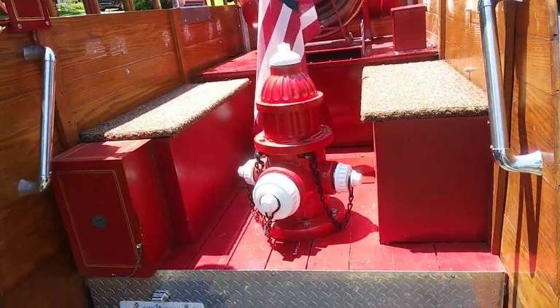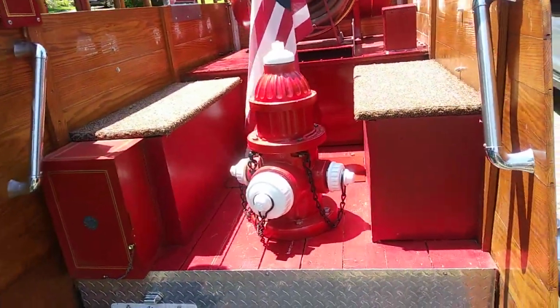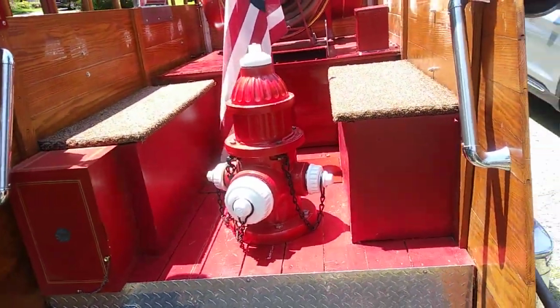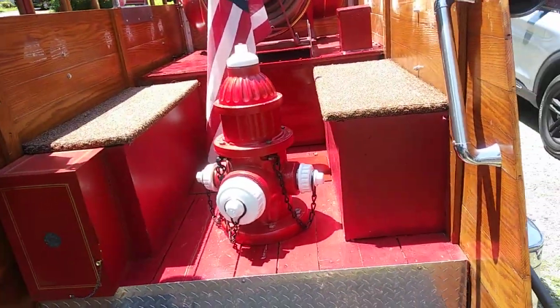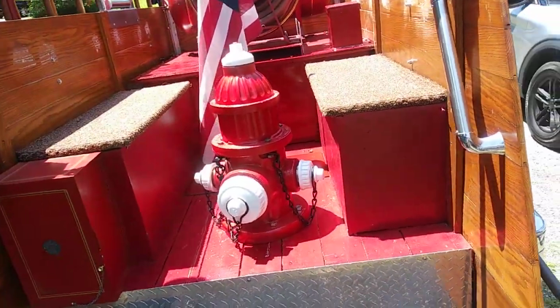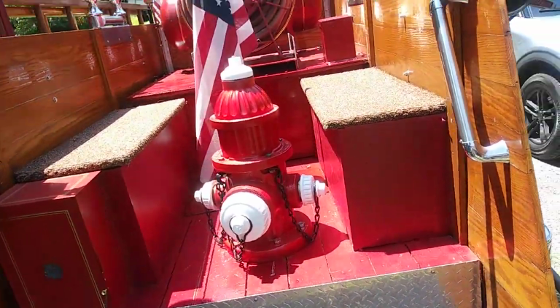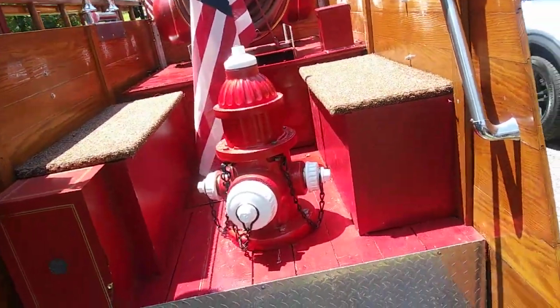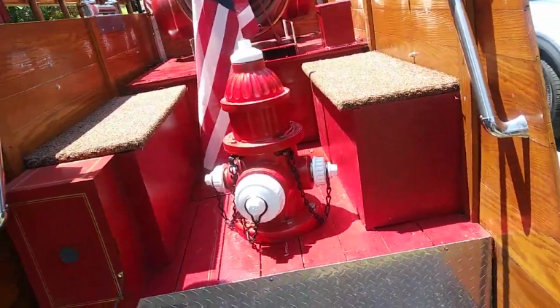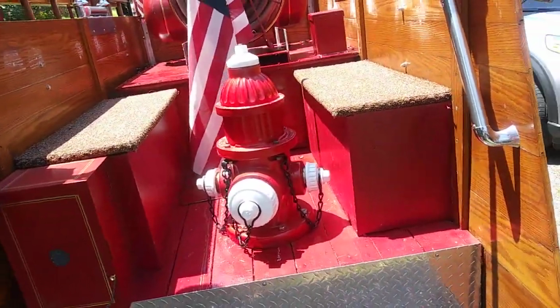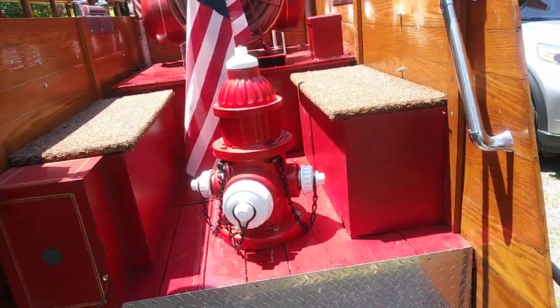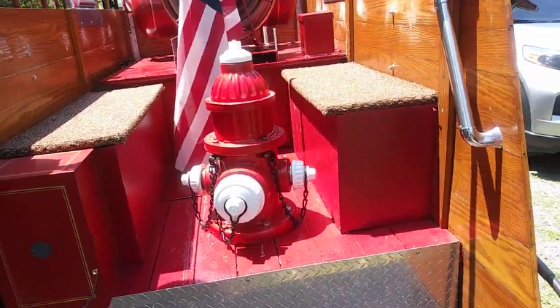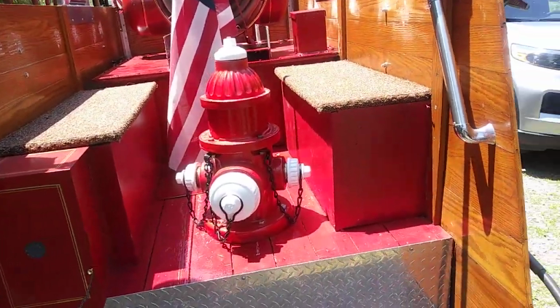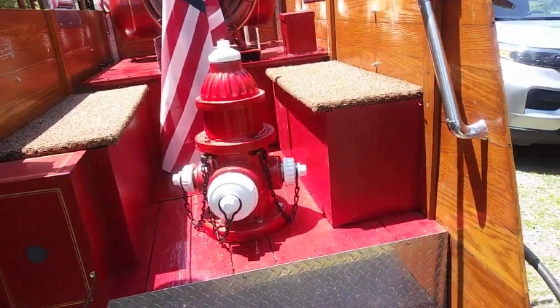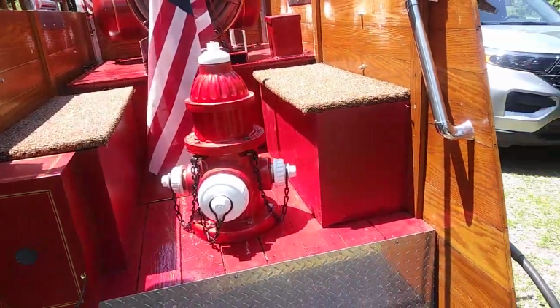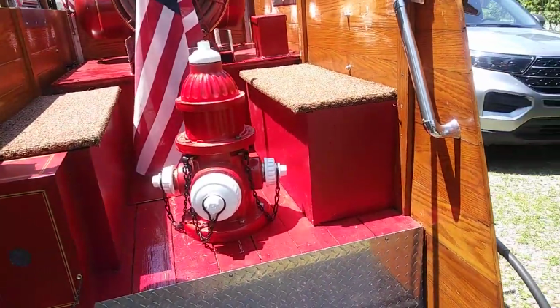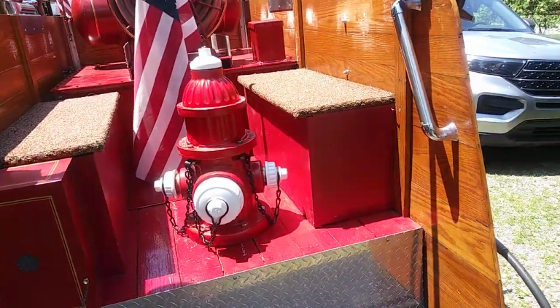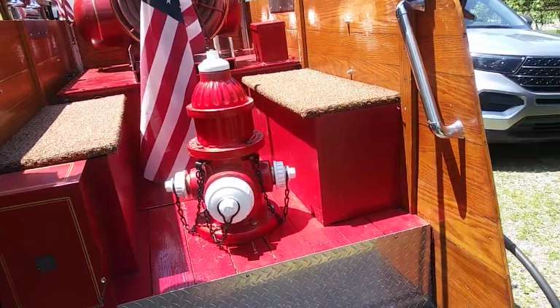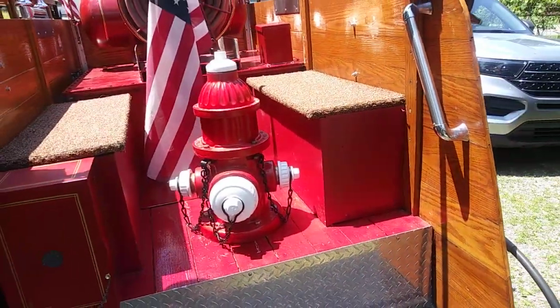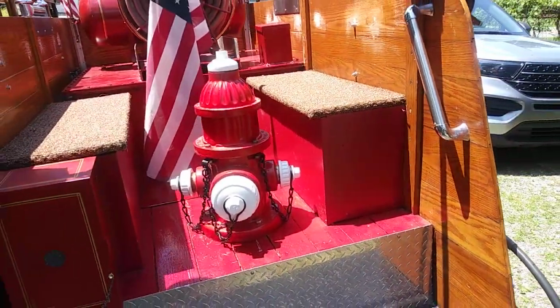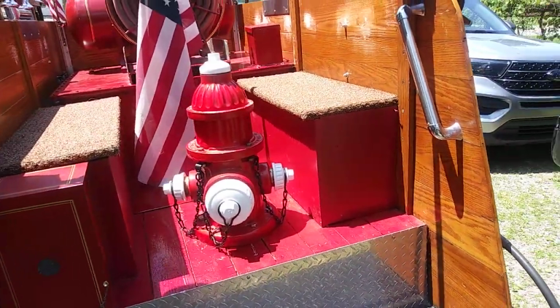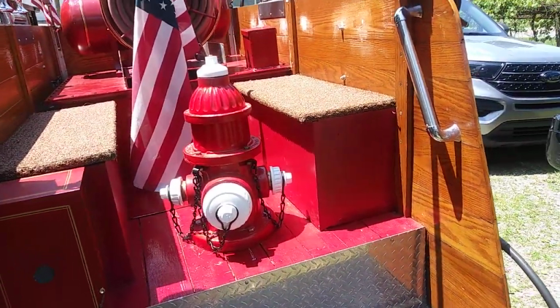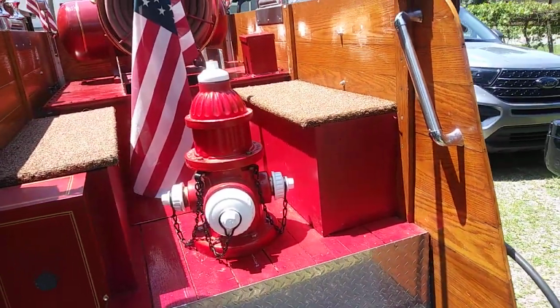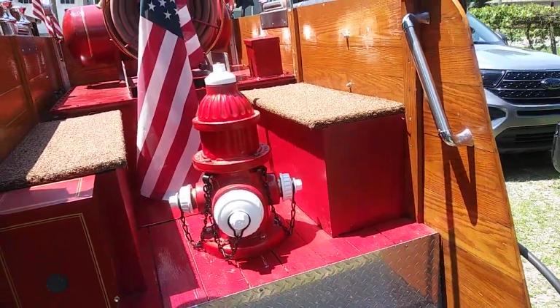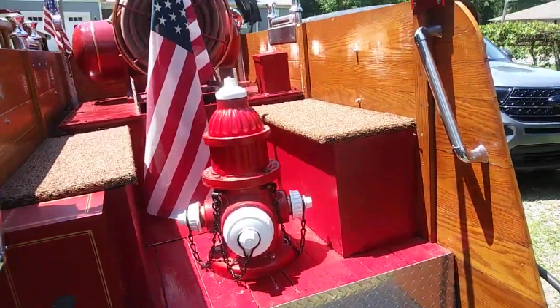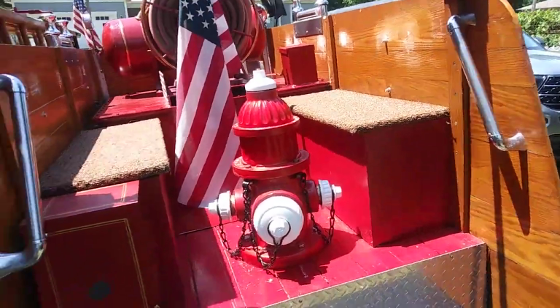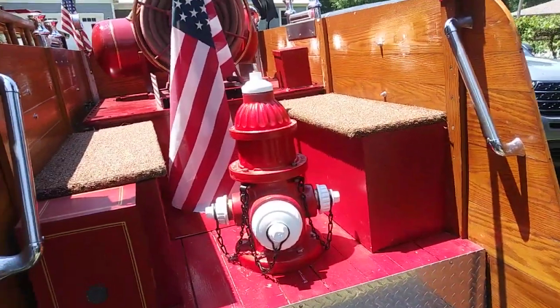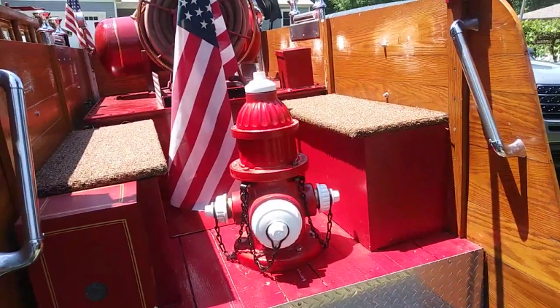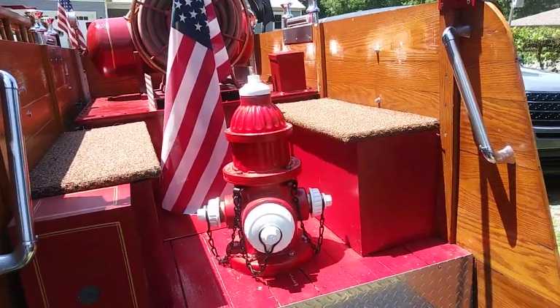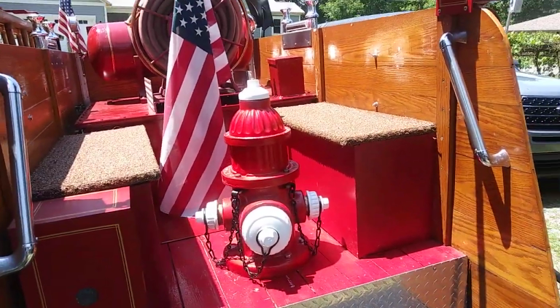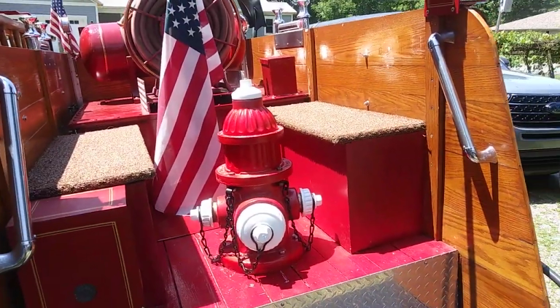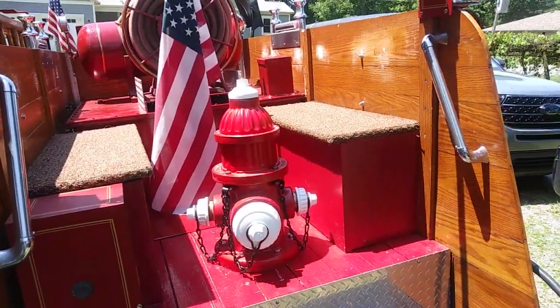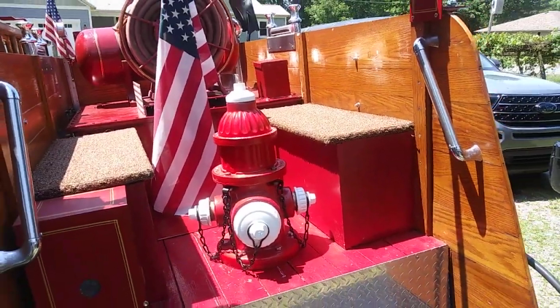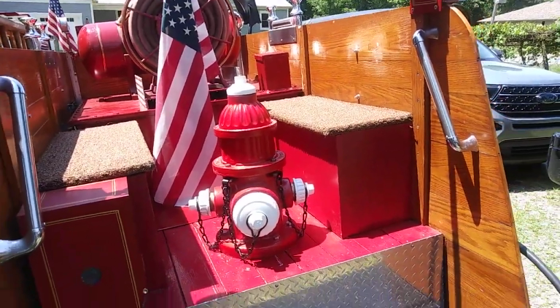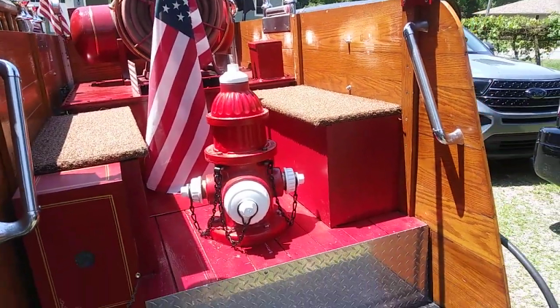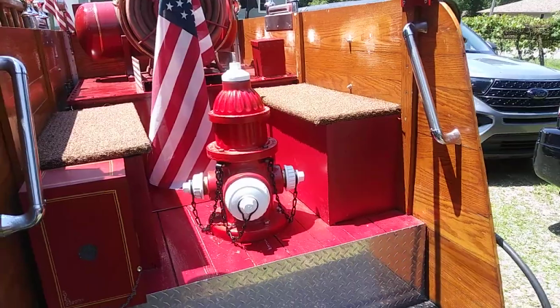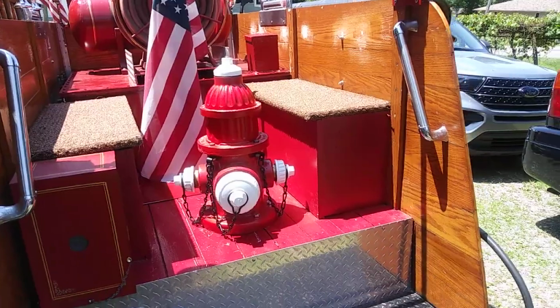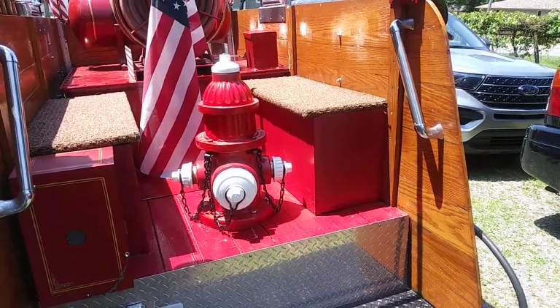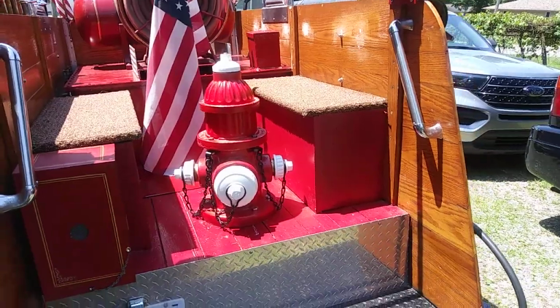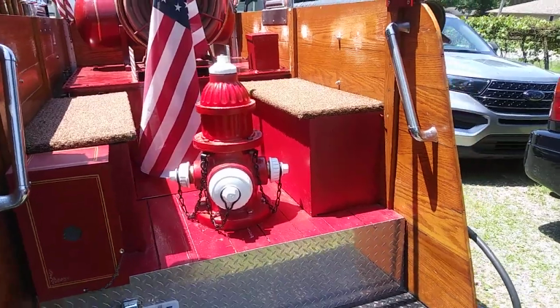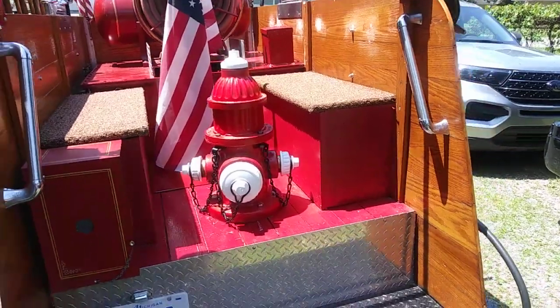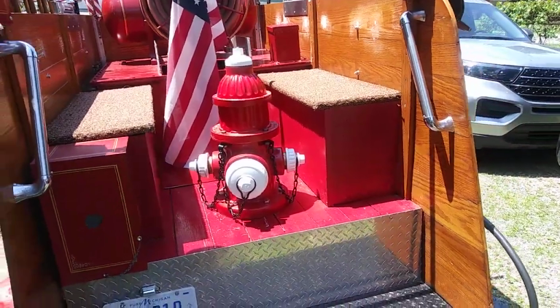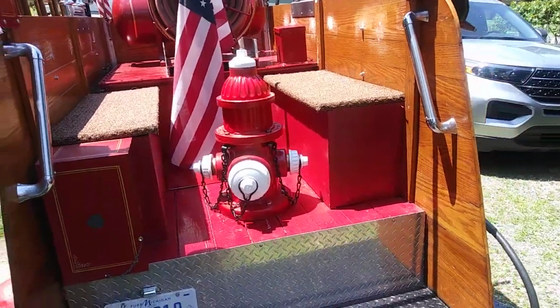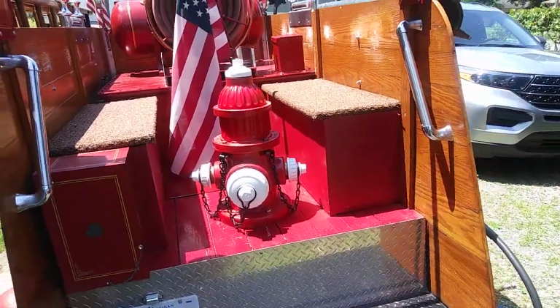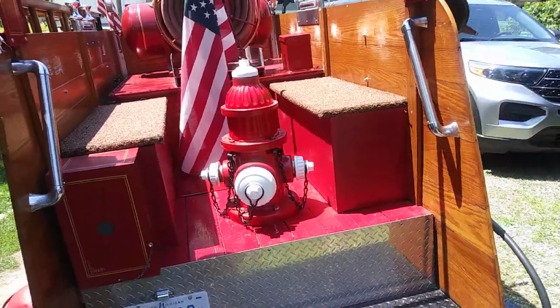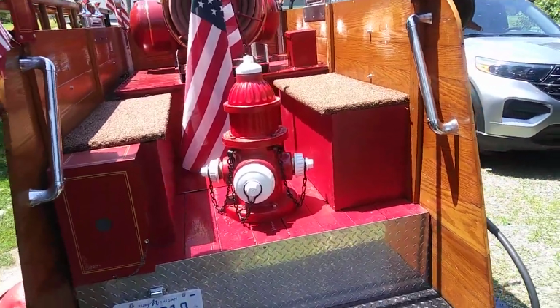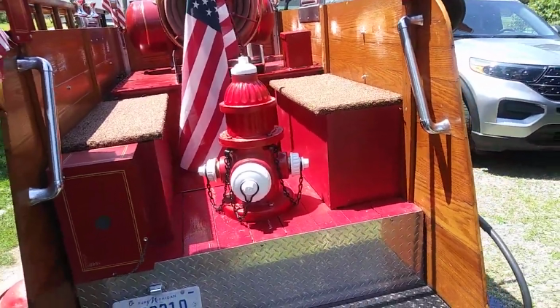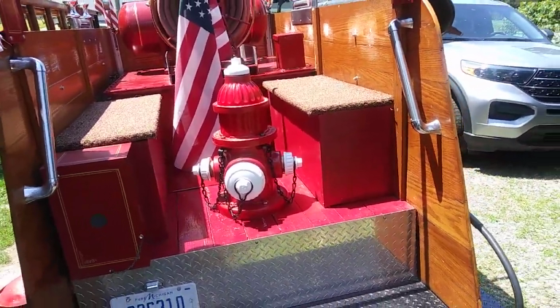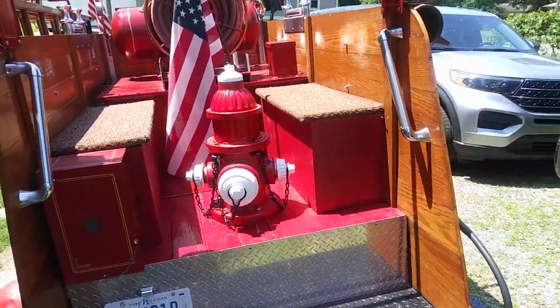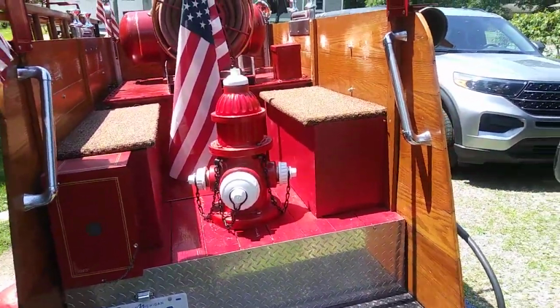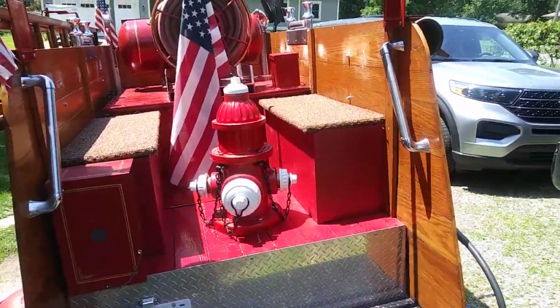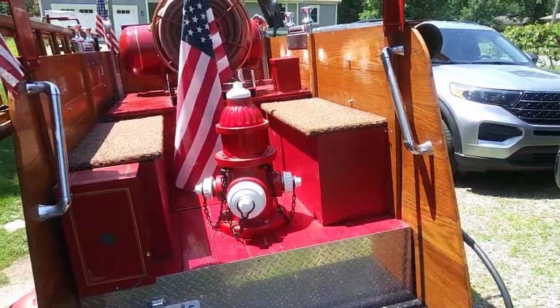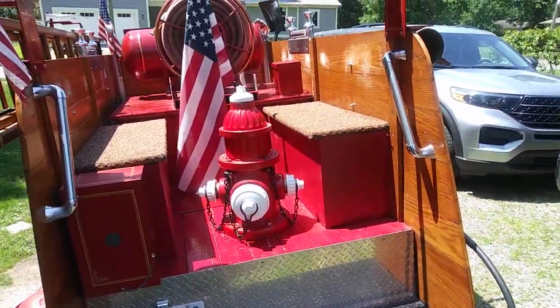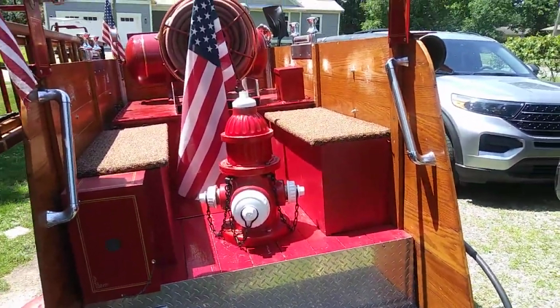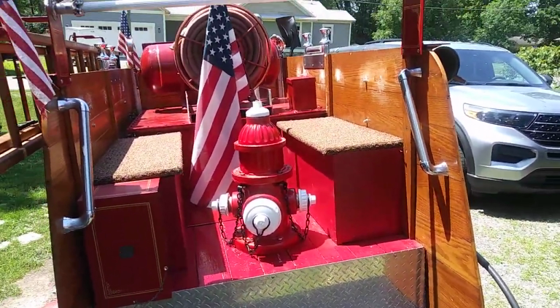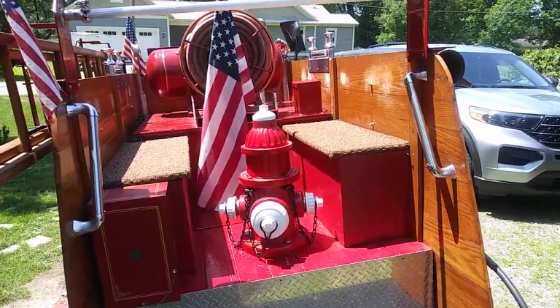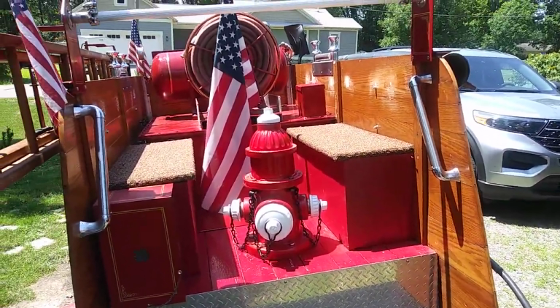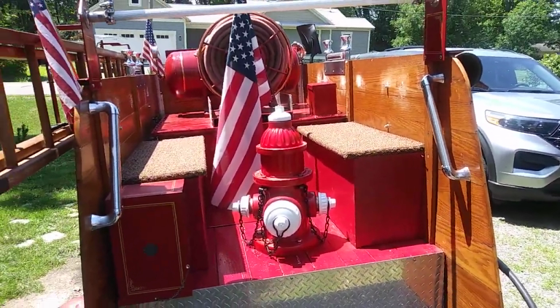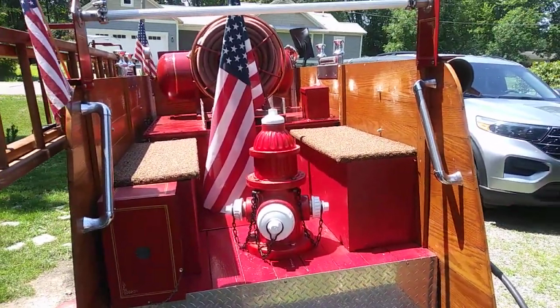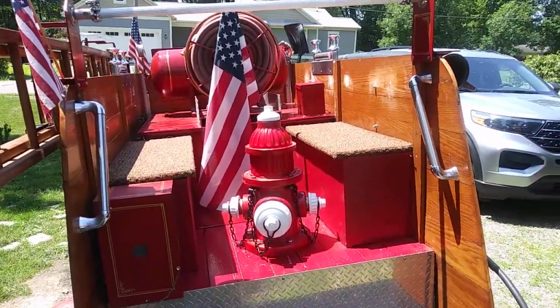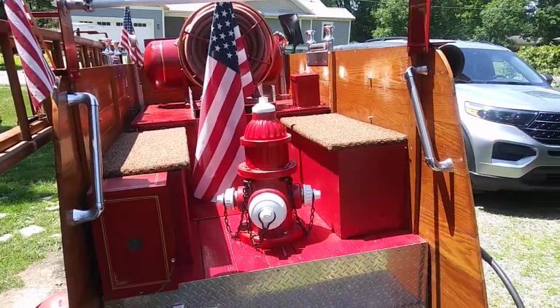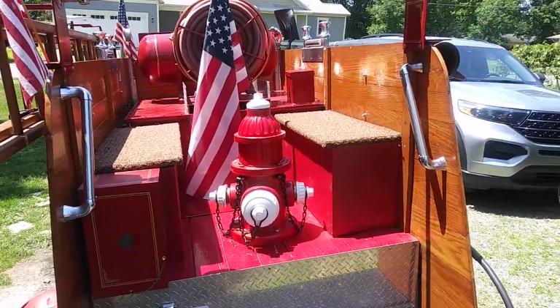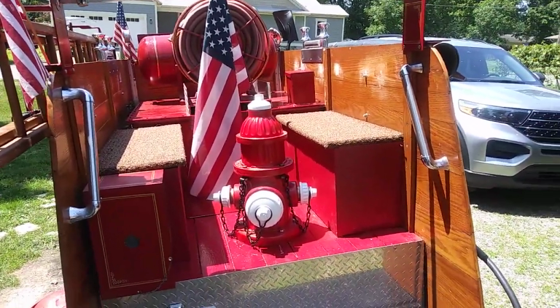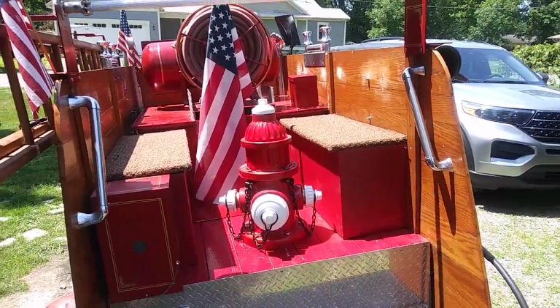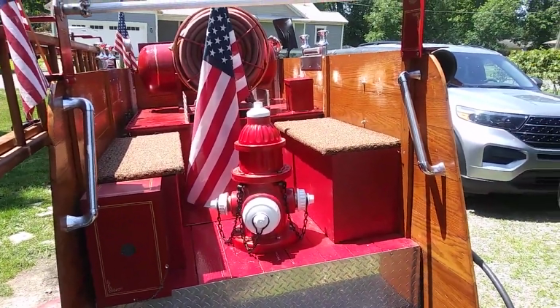A 1940 fire hydrant, totally refurbished, looking like new.